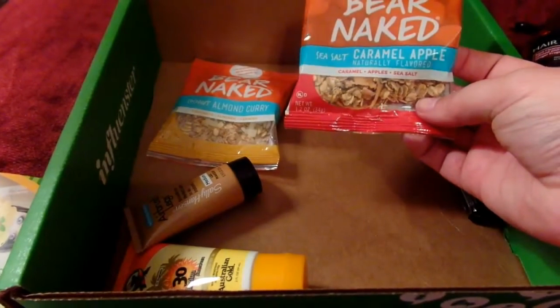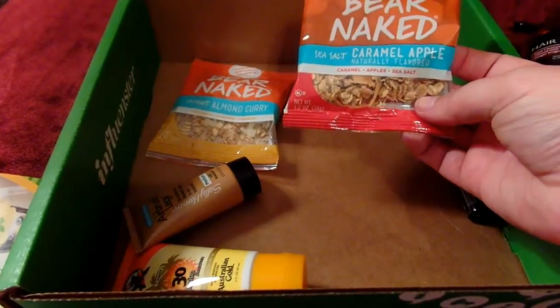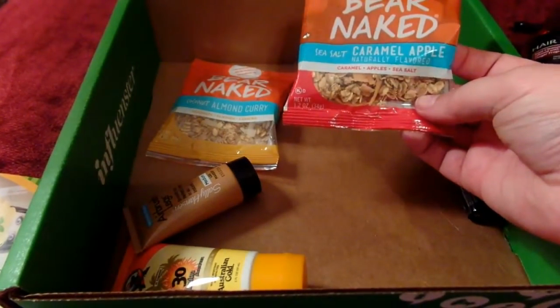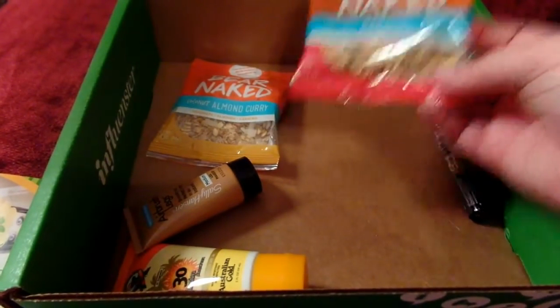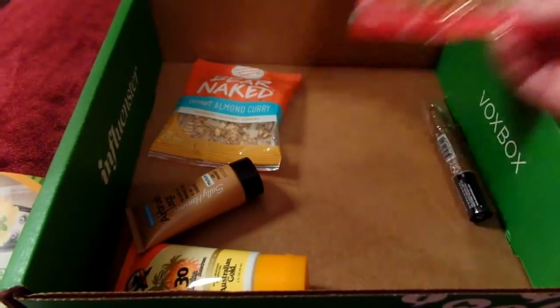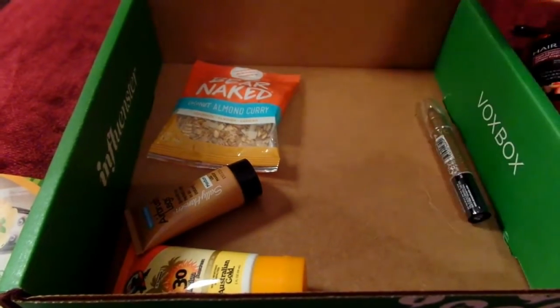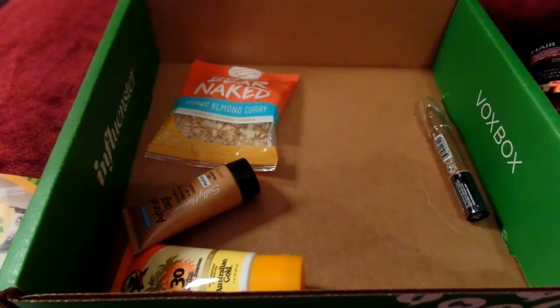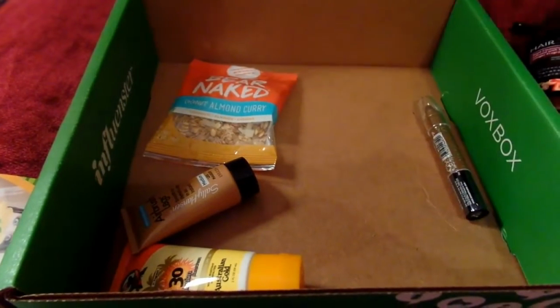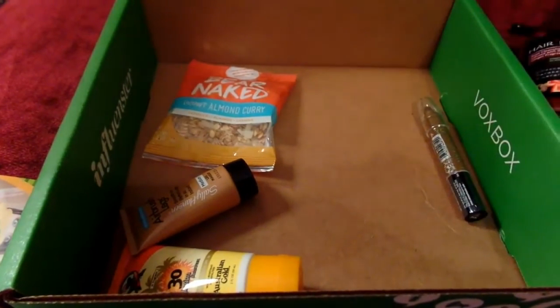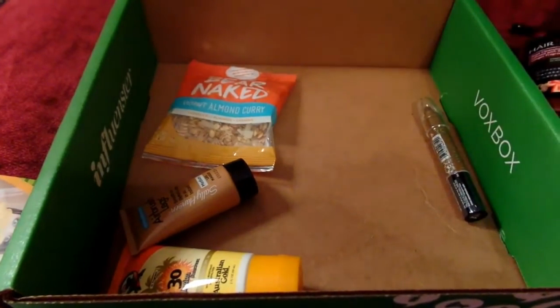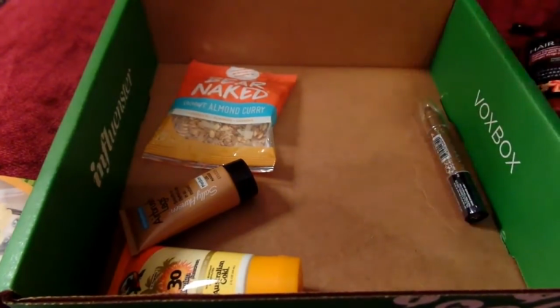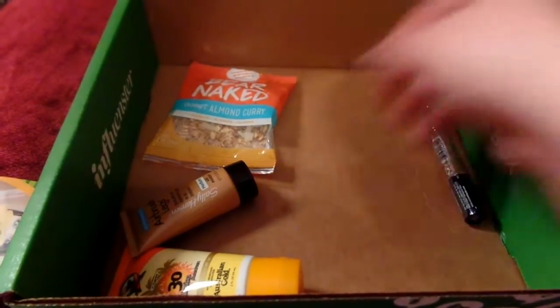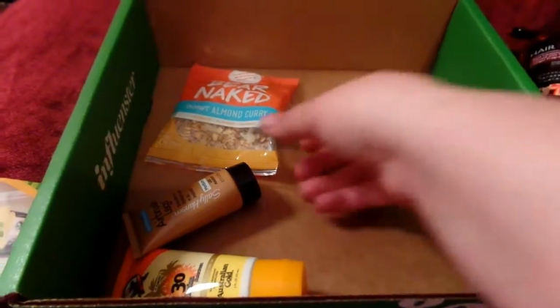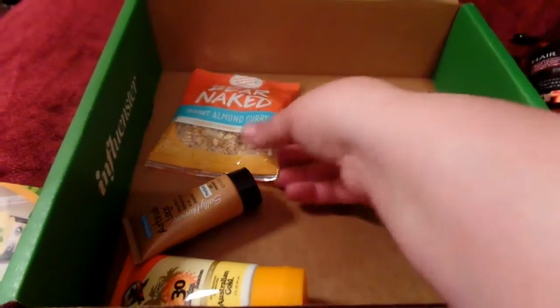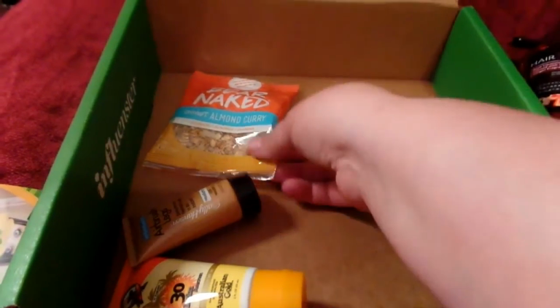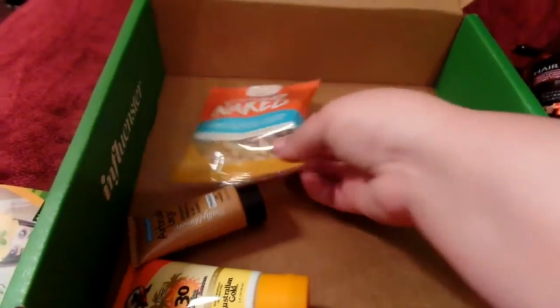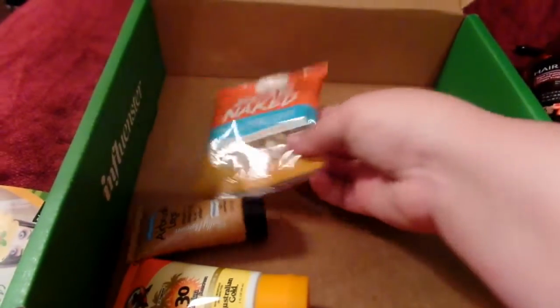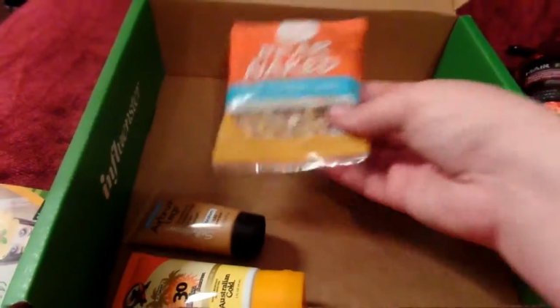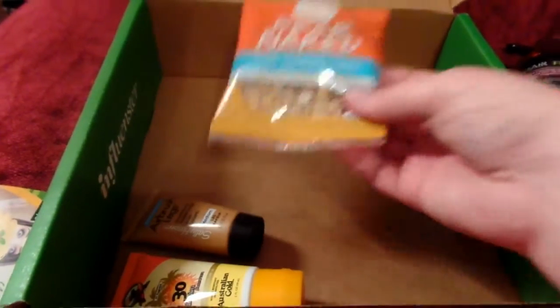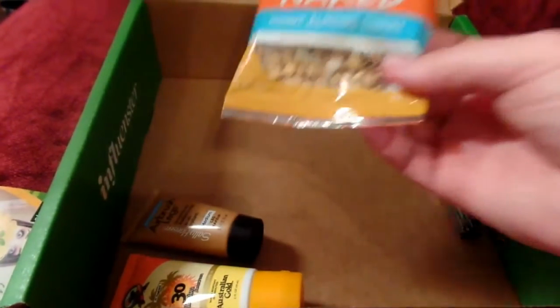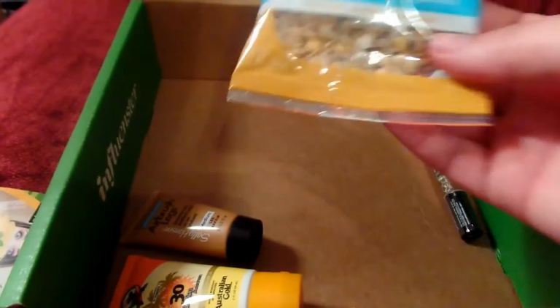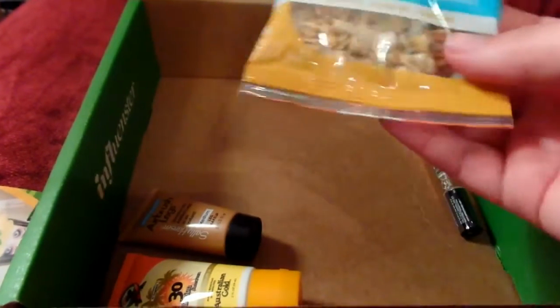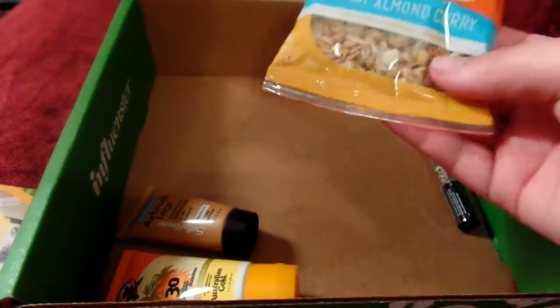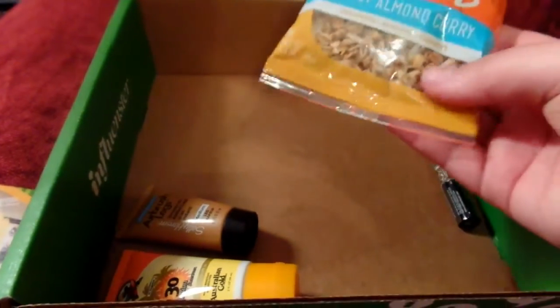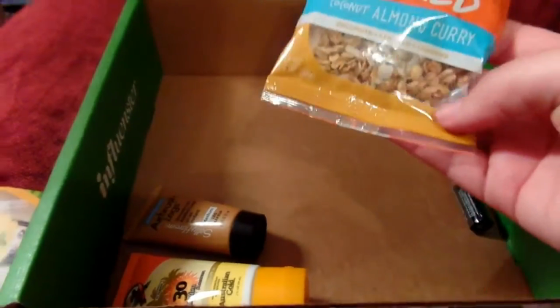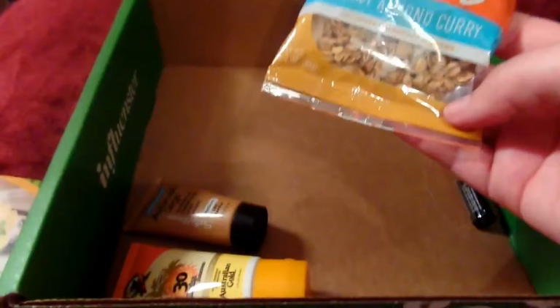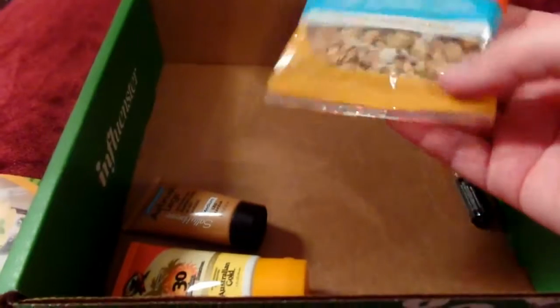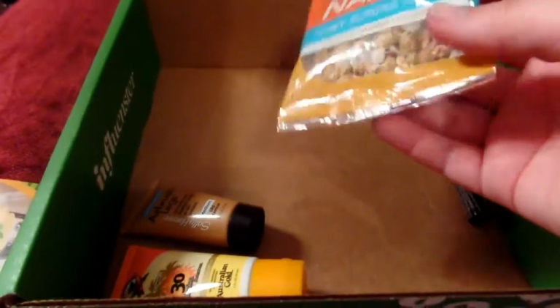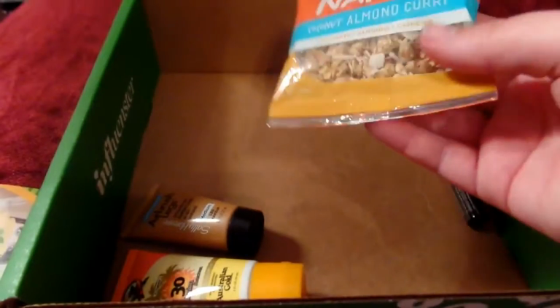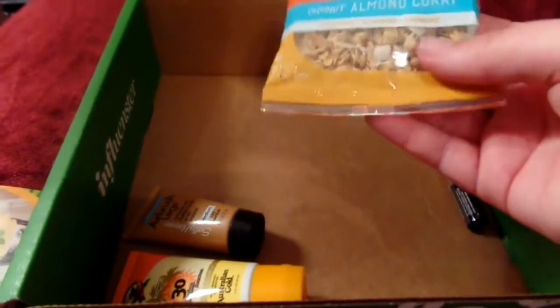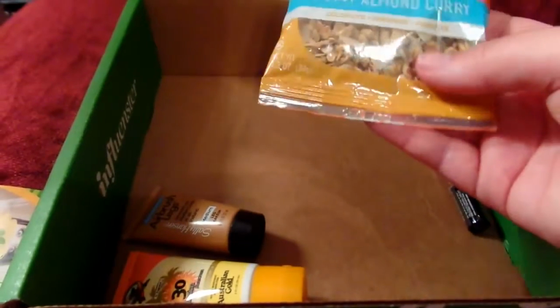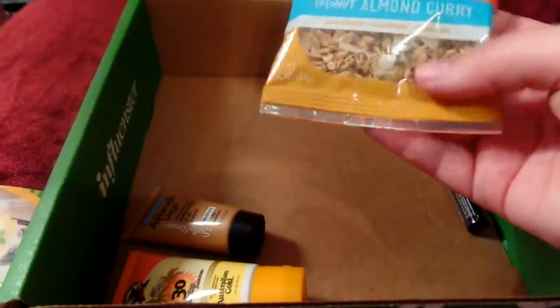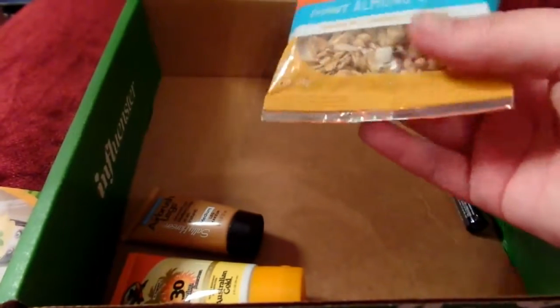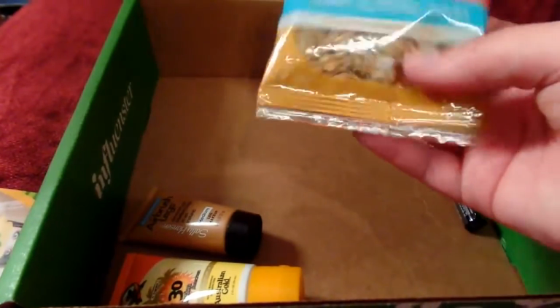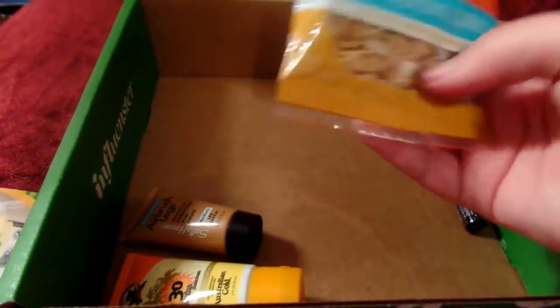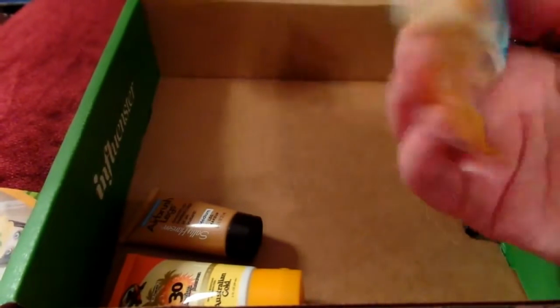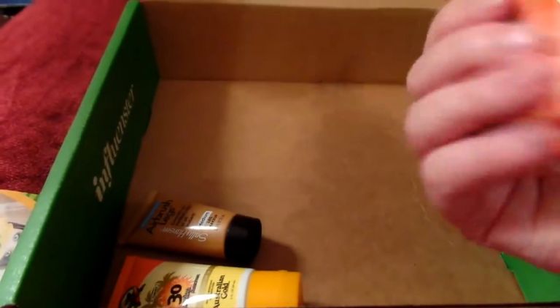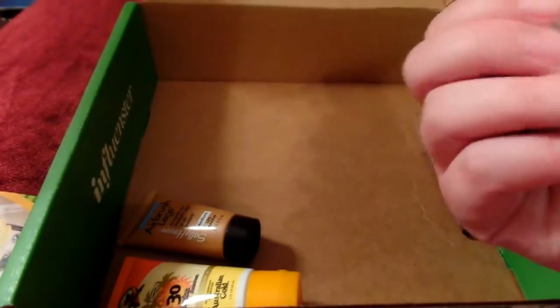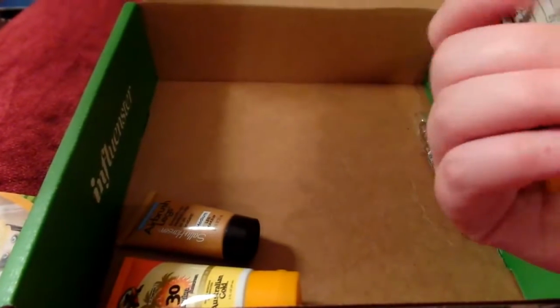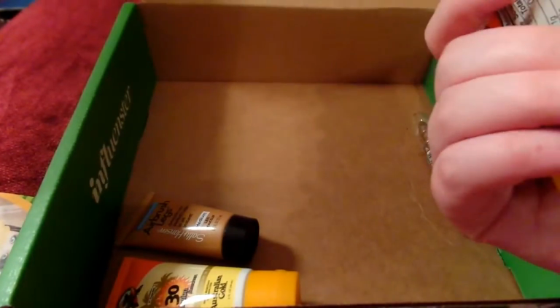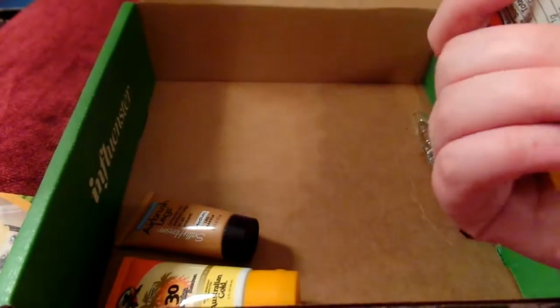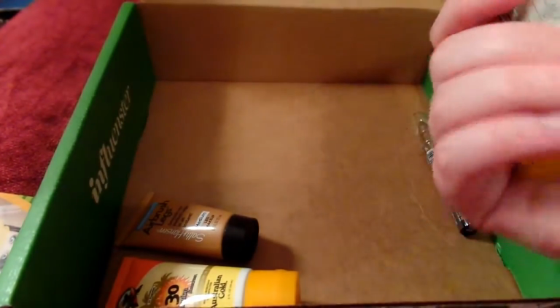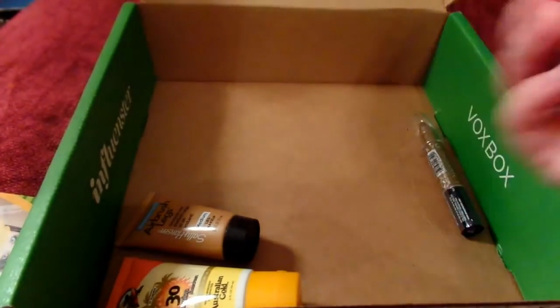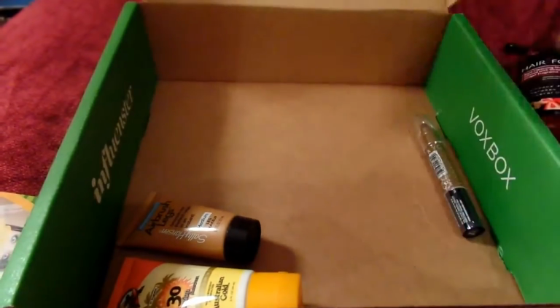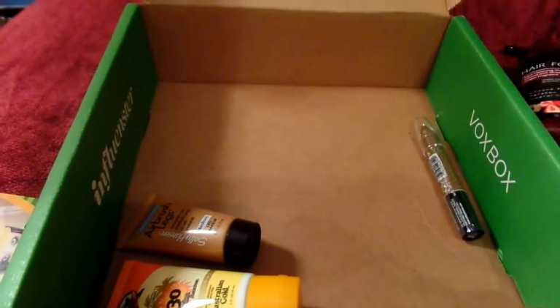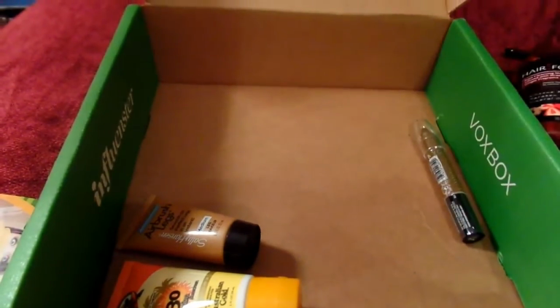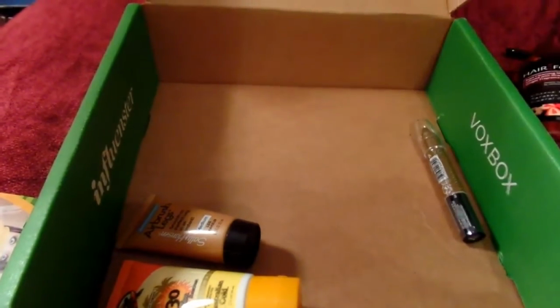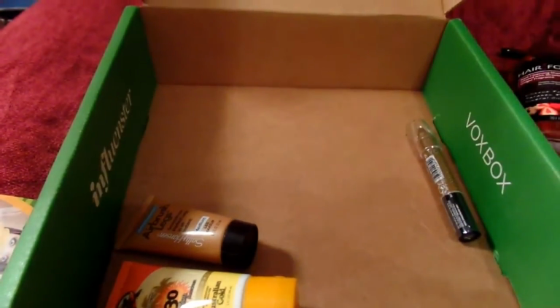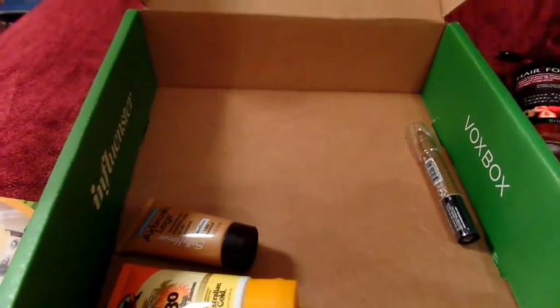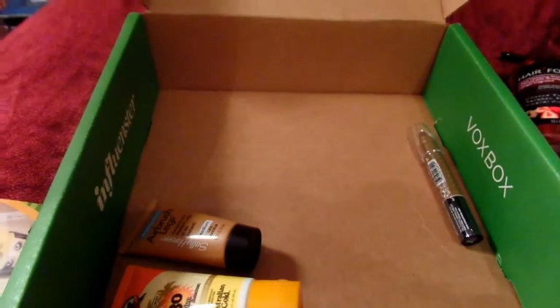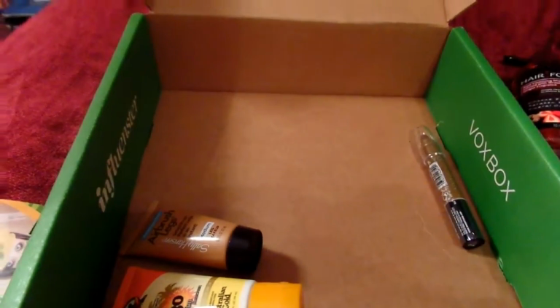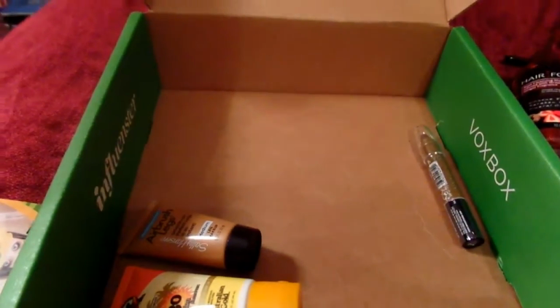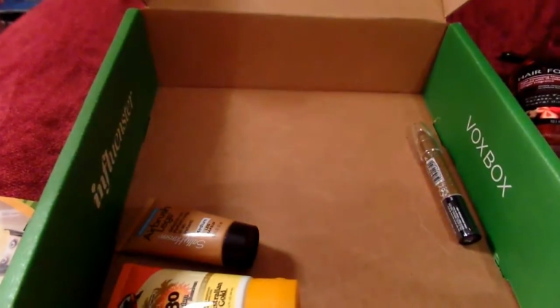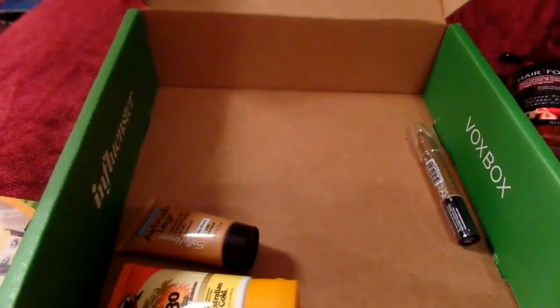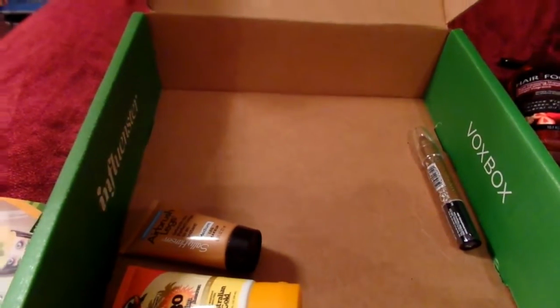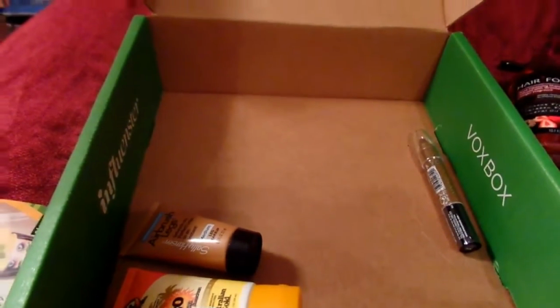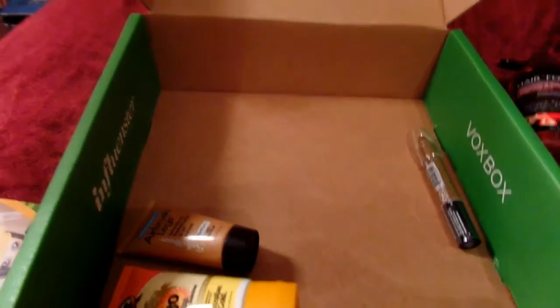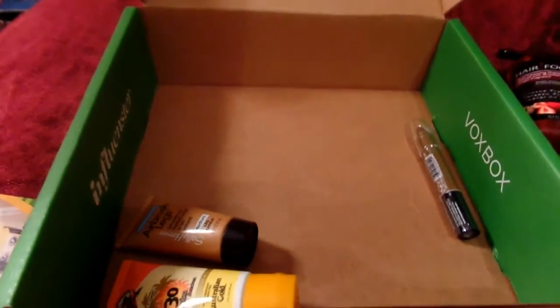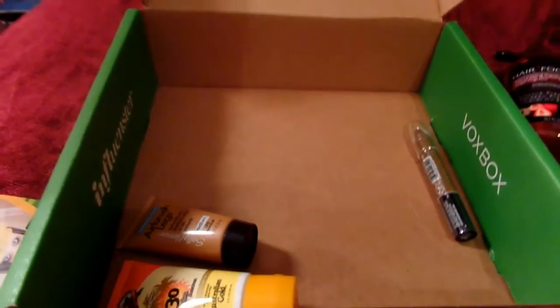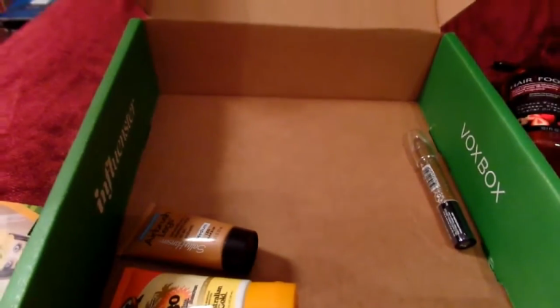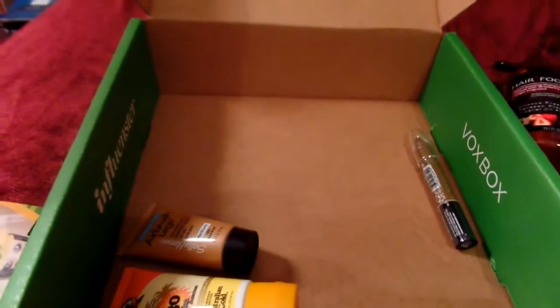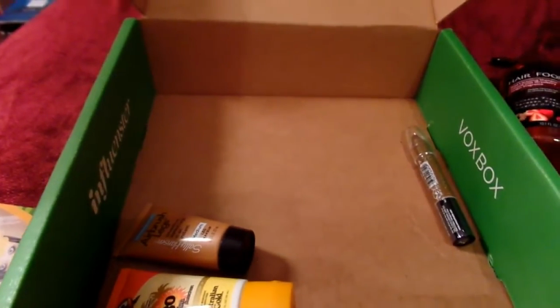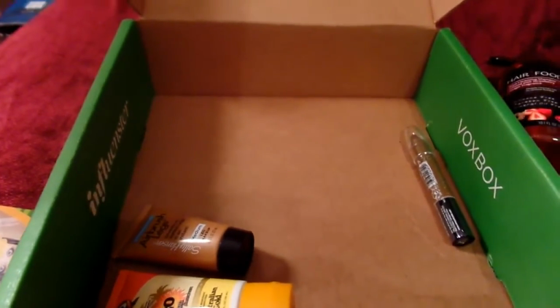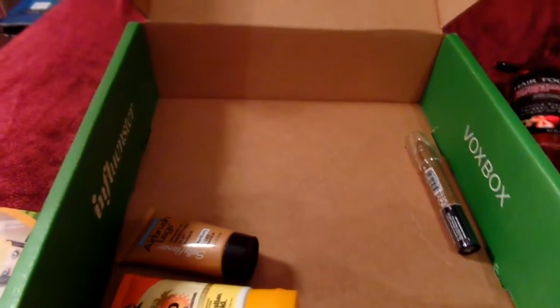Okay, last two food things — some Bare Naked granola. We've got Sea Salt Caramel Apple — yum — and Coconut Almond Curry. Oh, that could be interesting! Gonna have to try those.